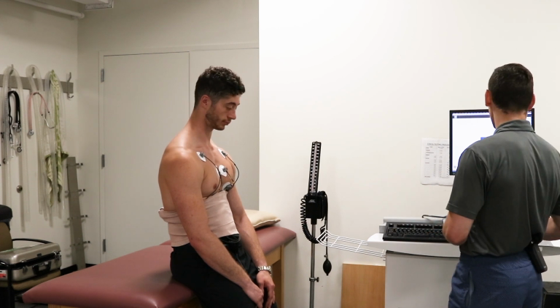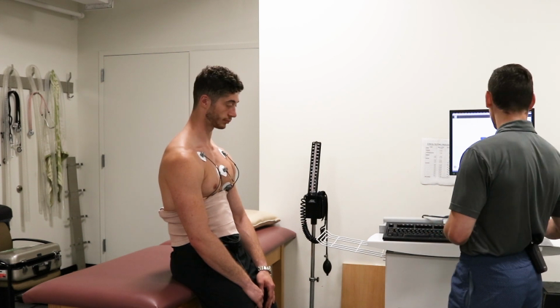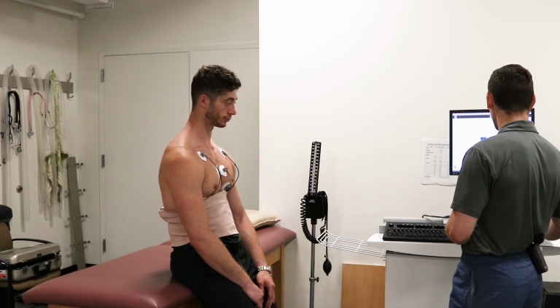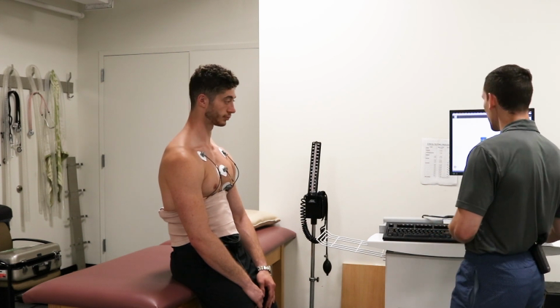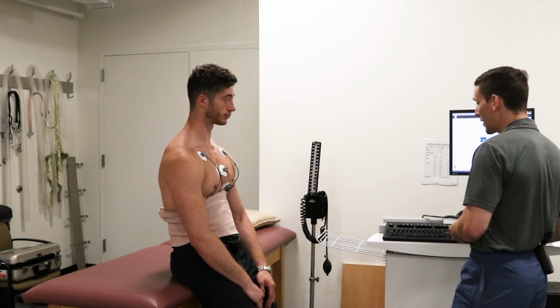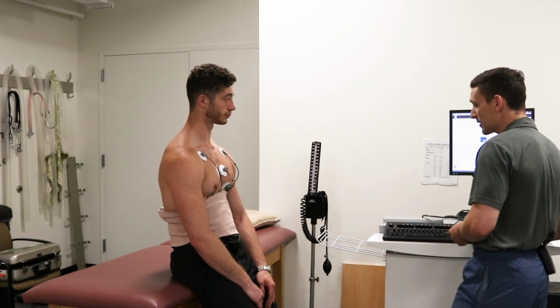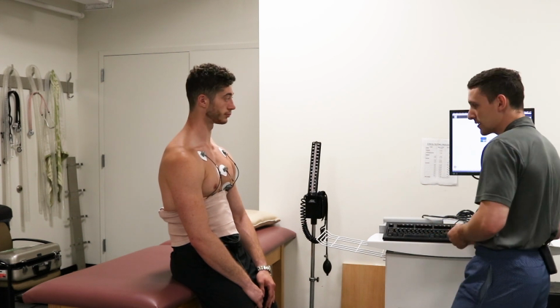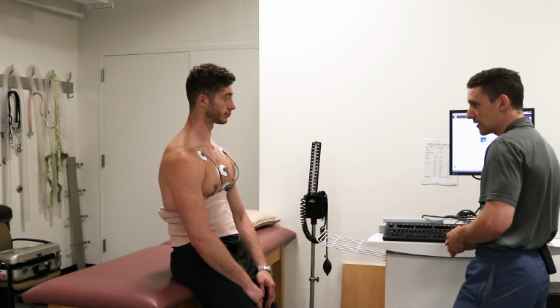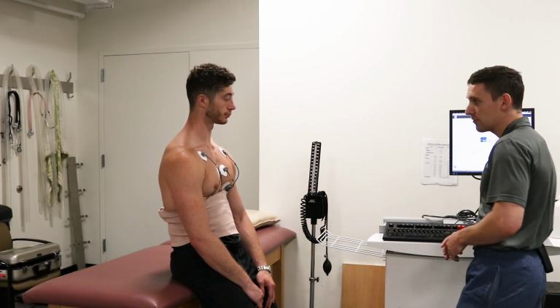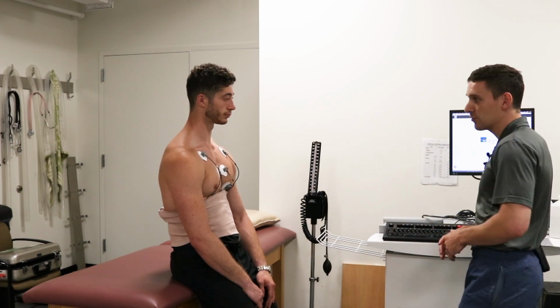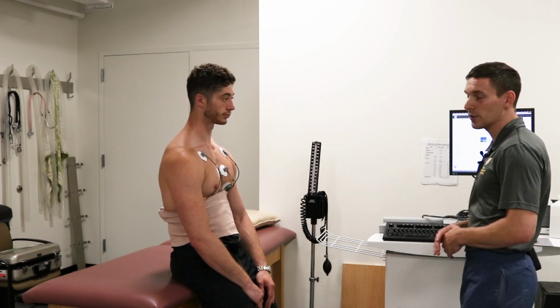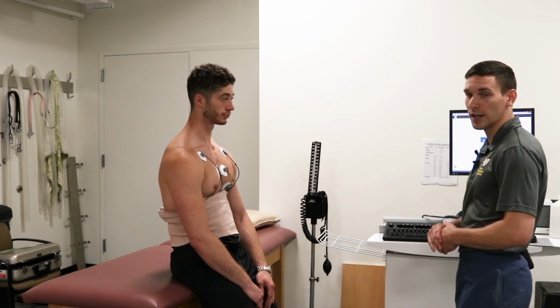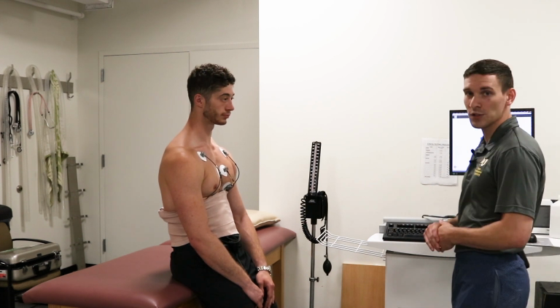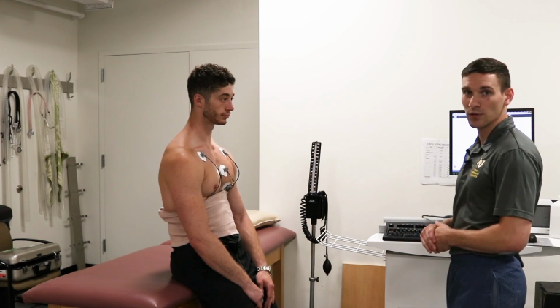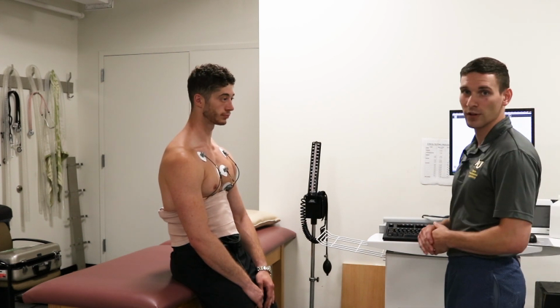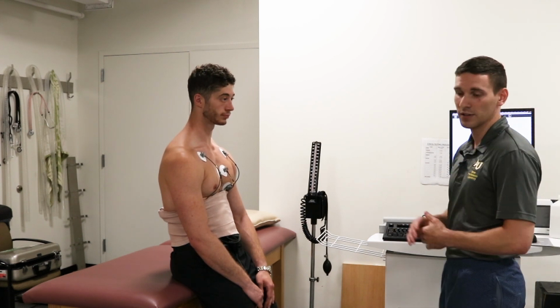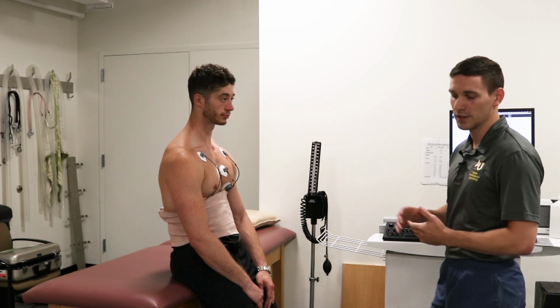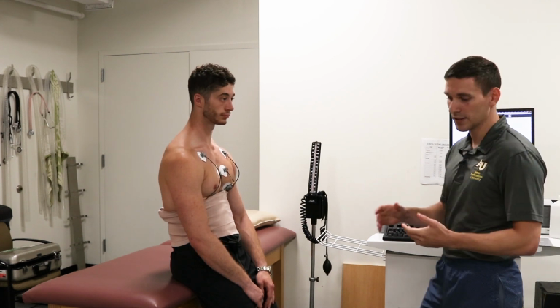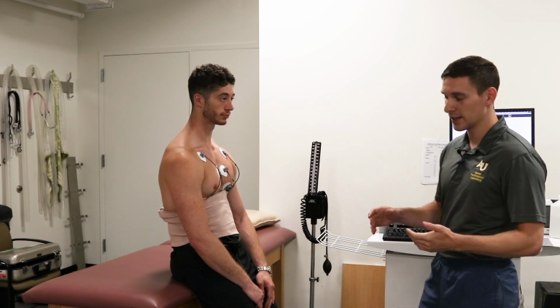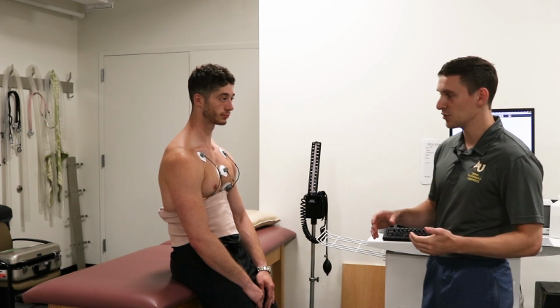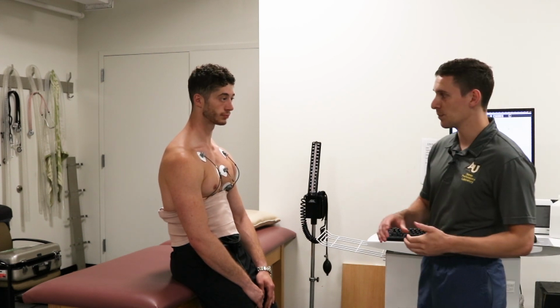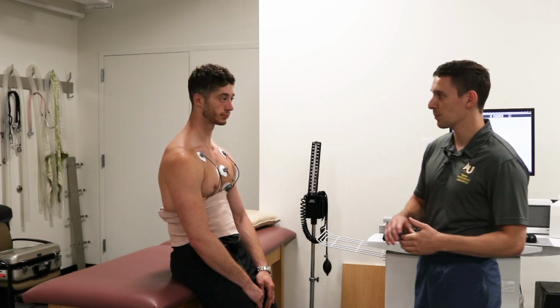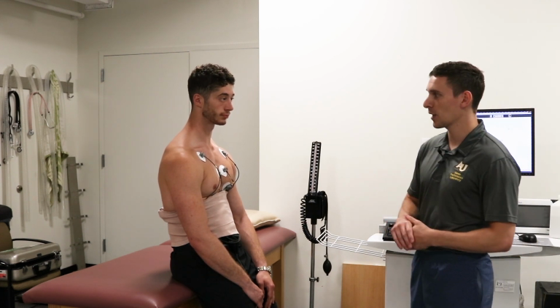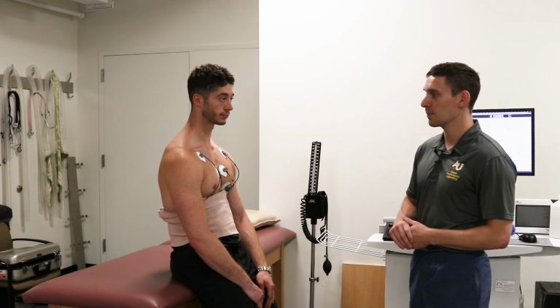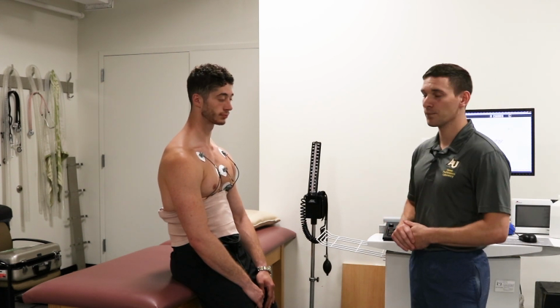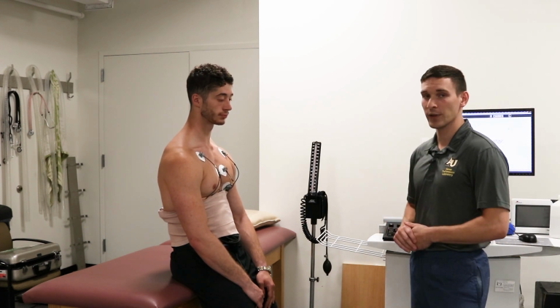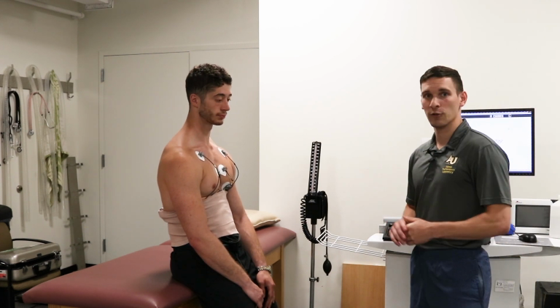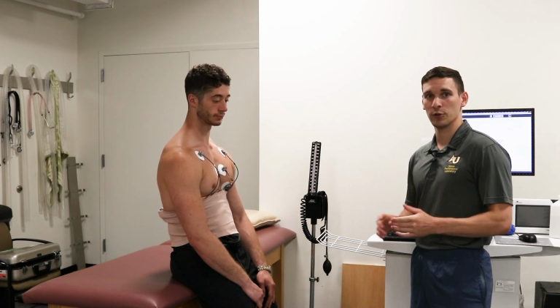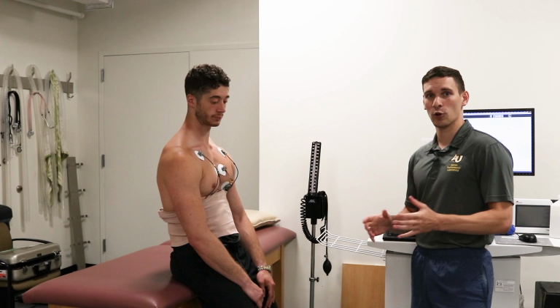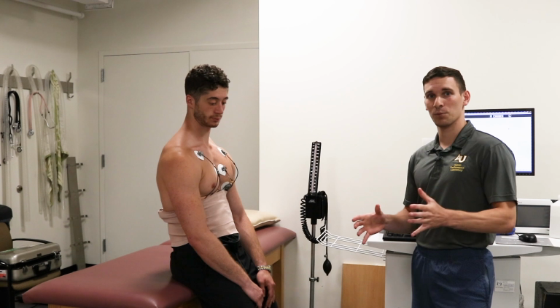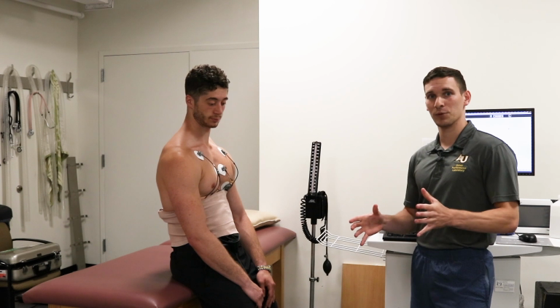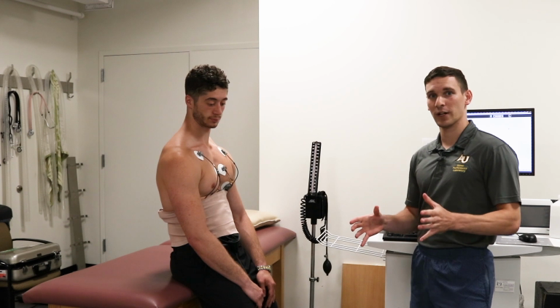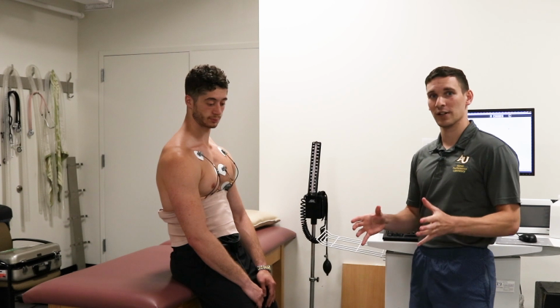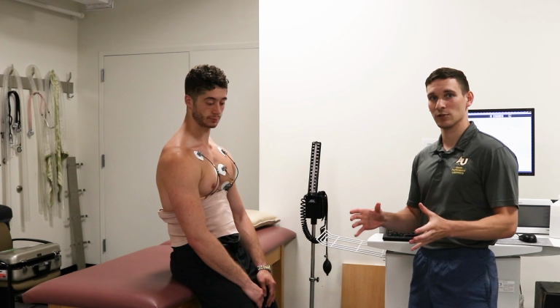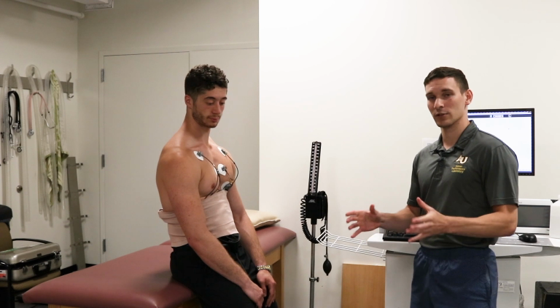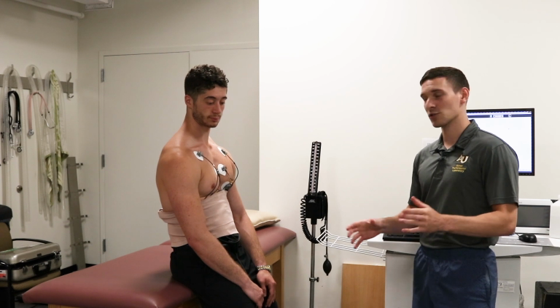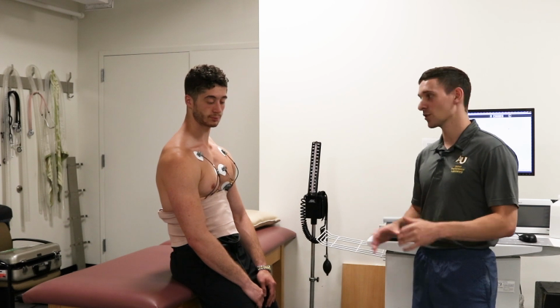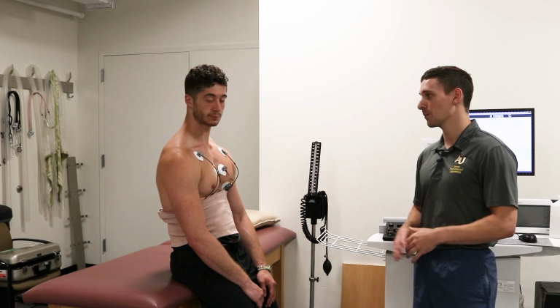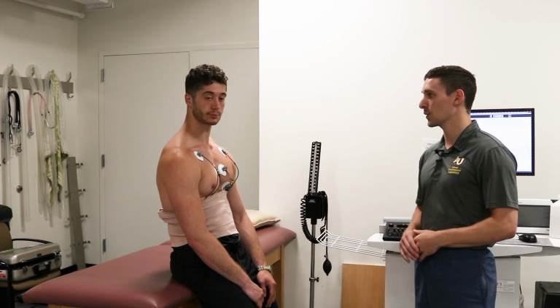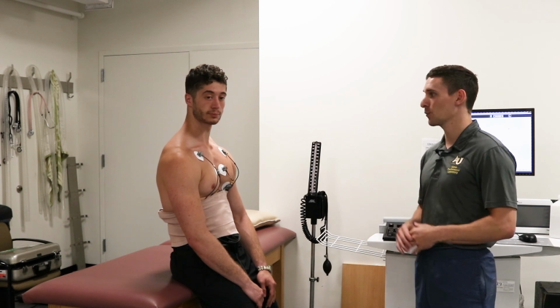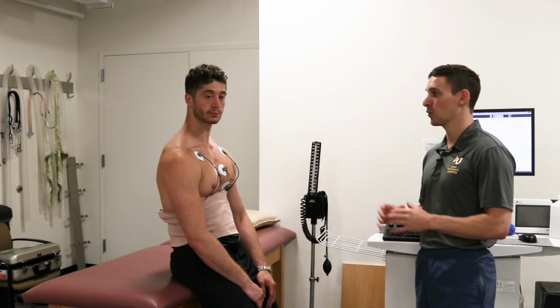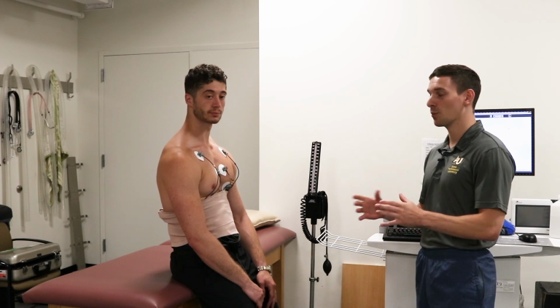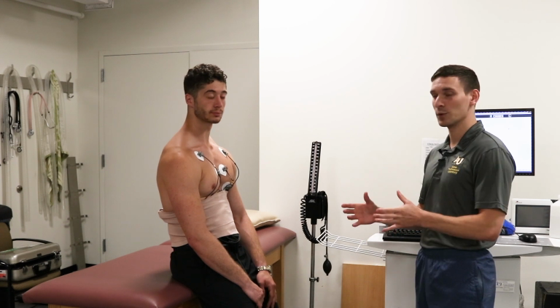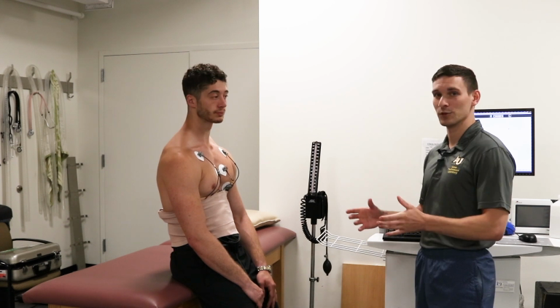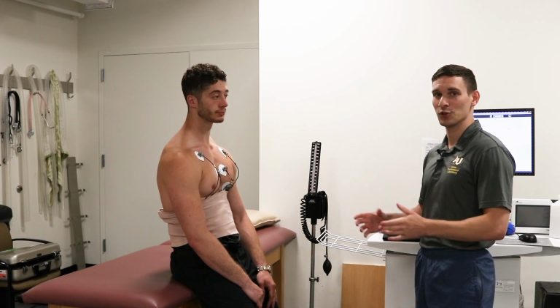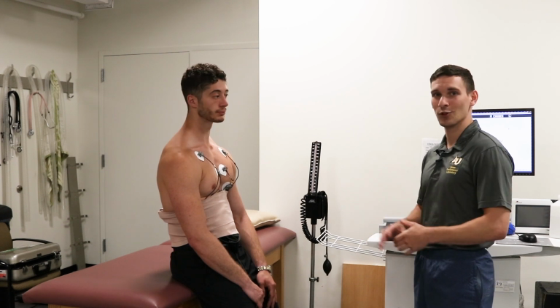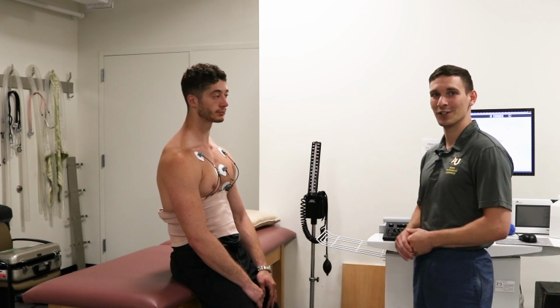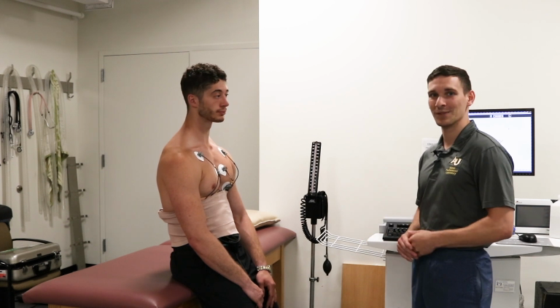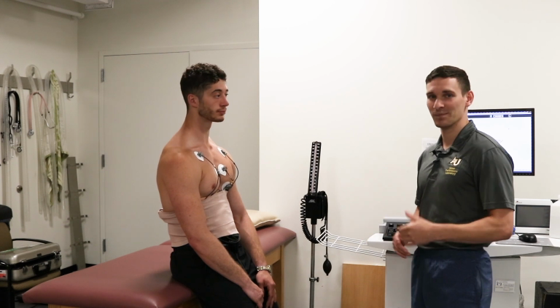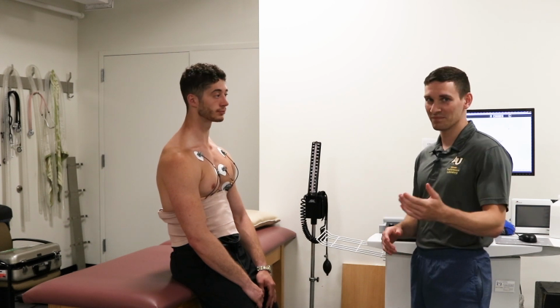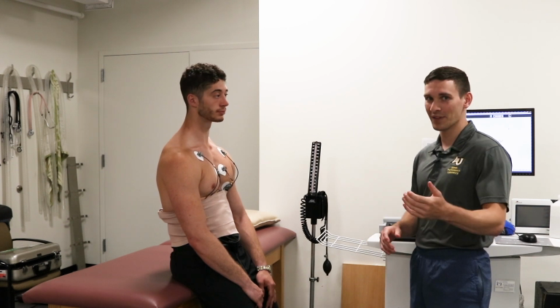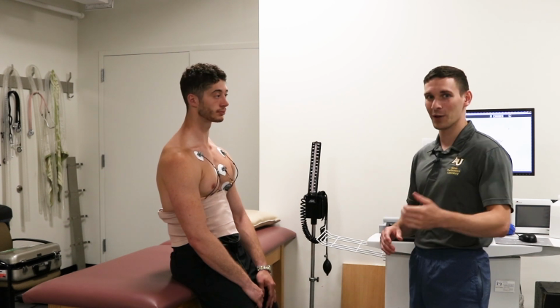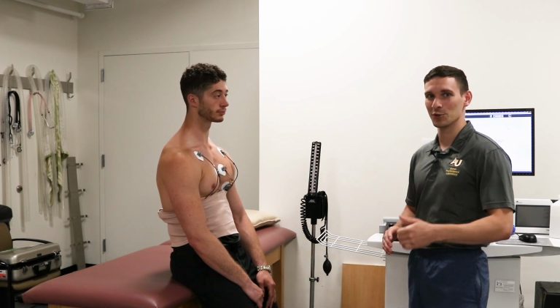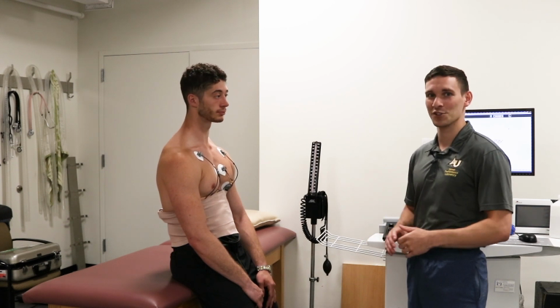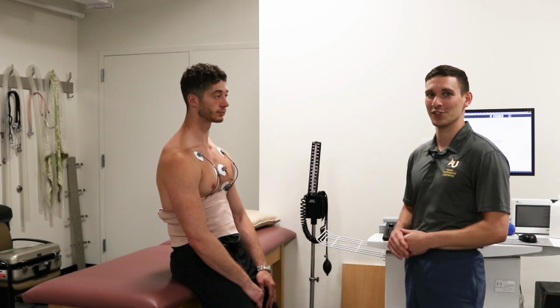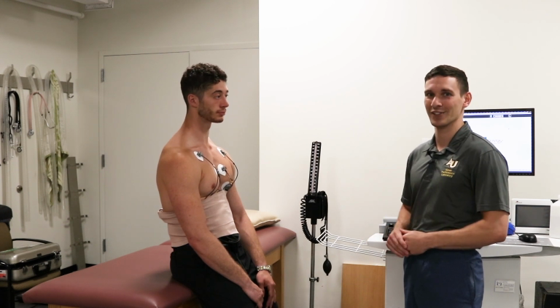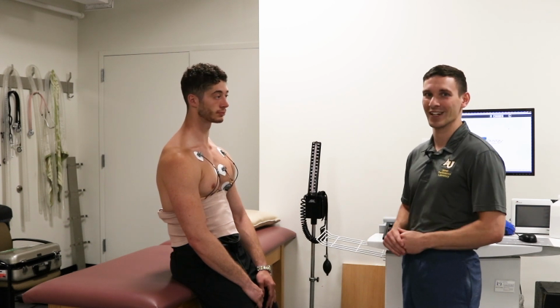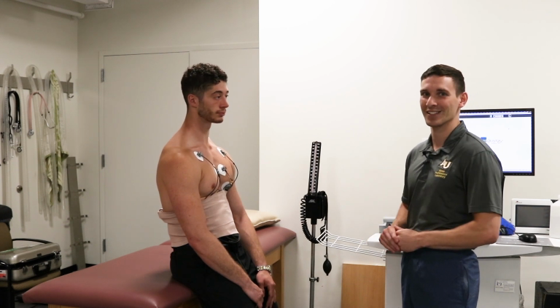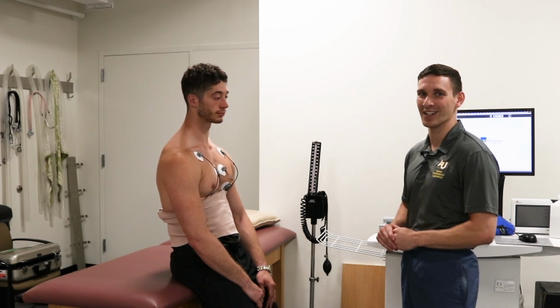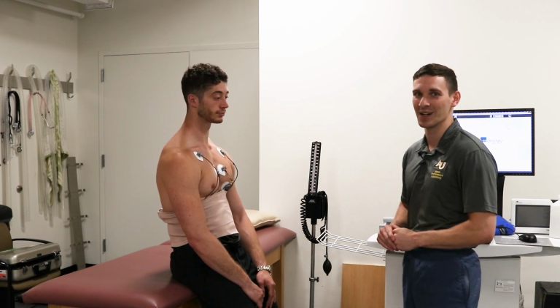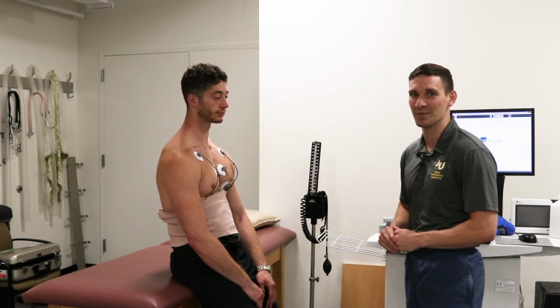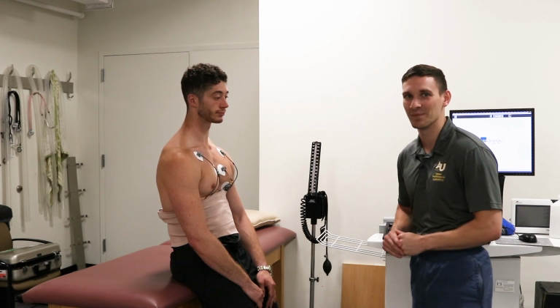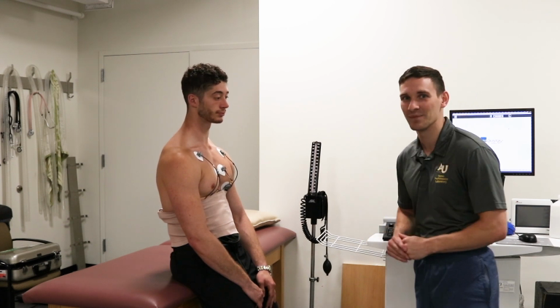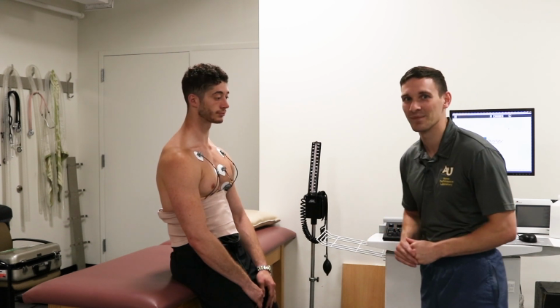That's all we've got today for our EKG prep. We hope you learned something, enjoyed it, and we'll see you next time.